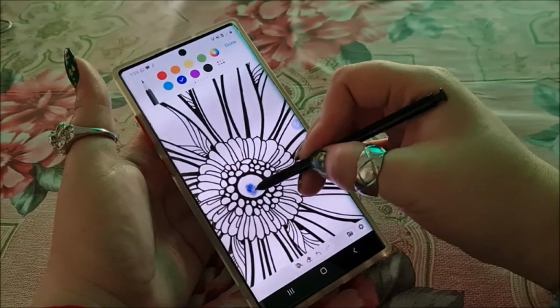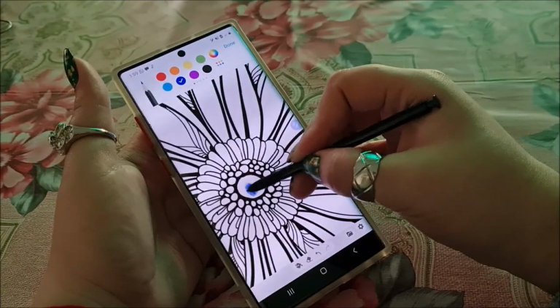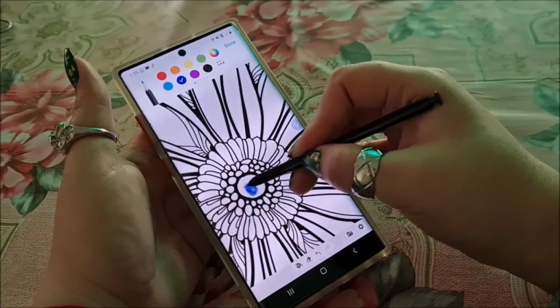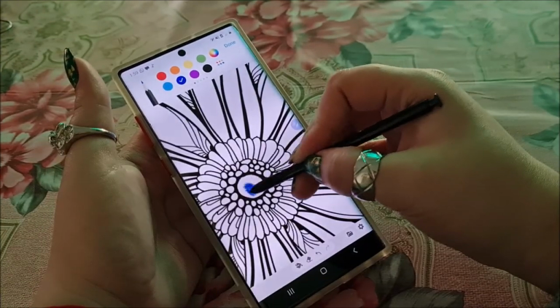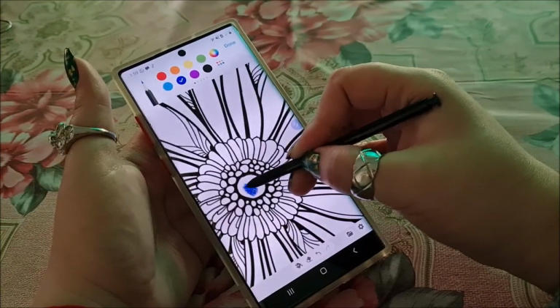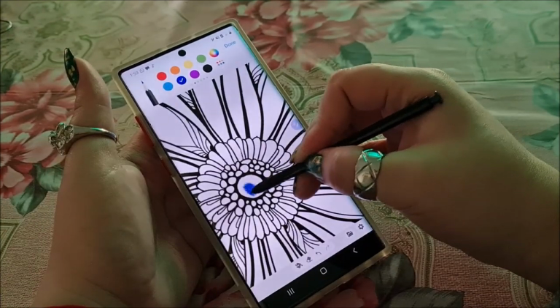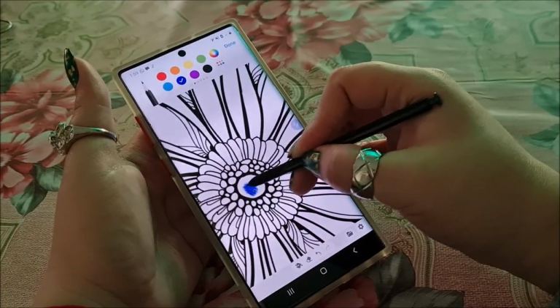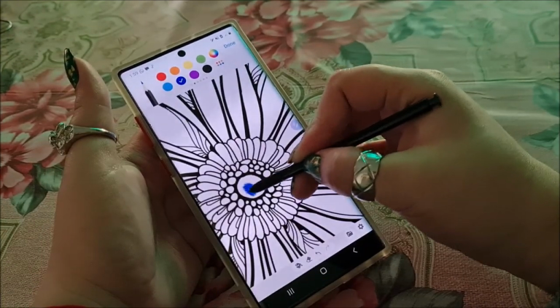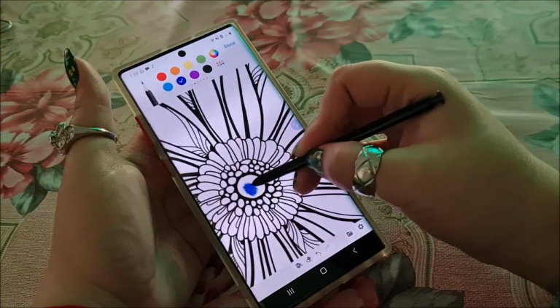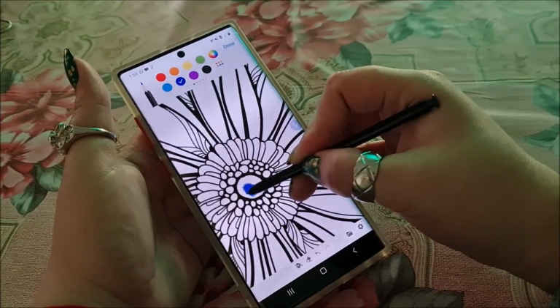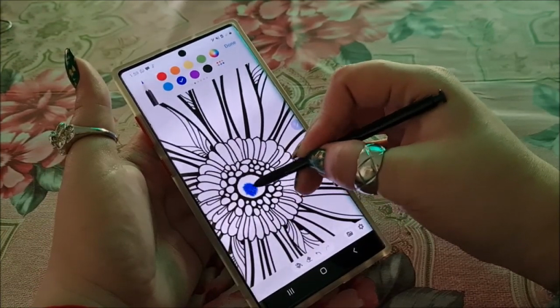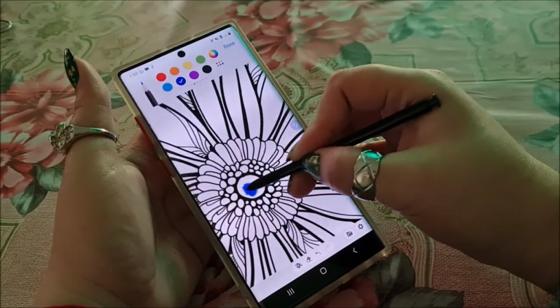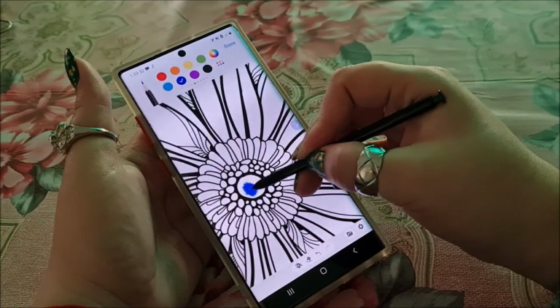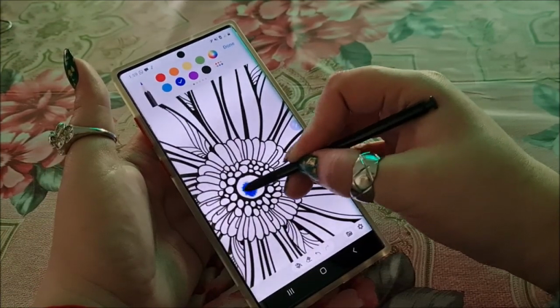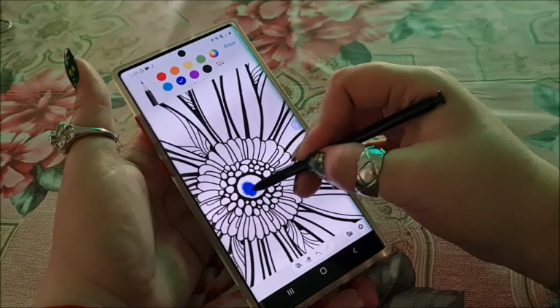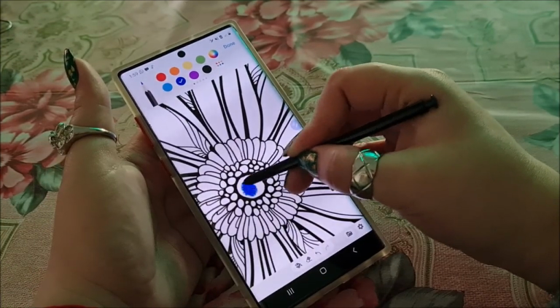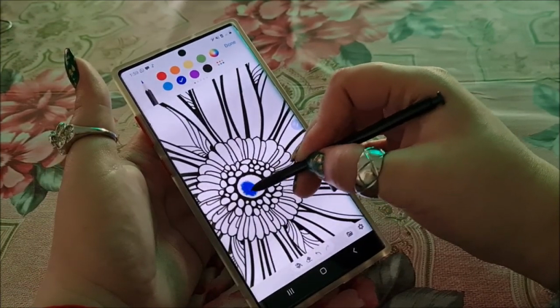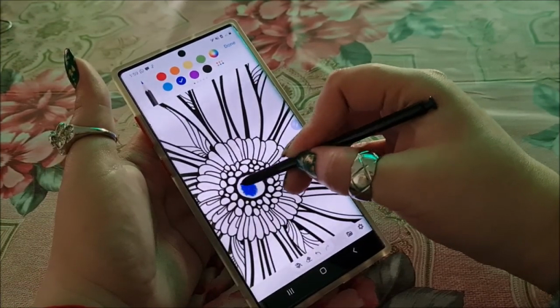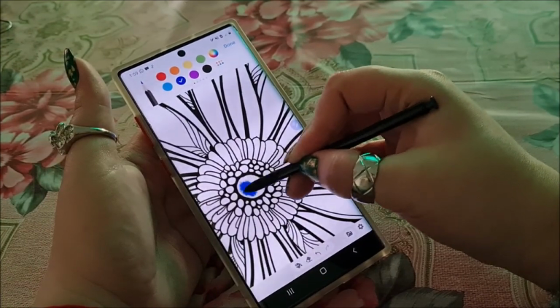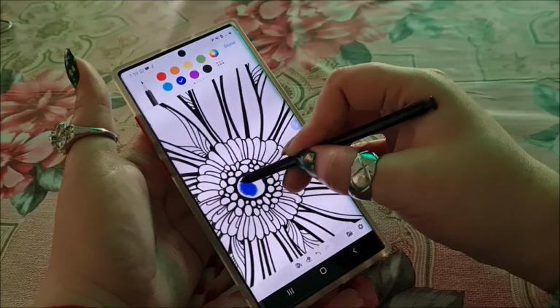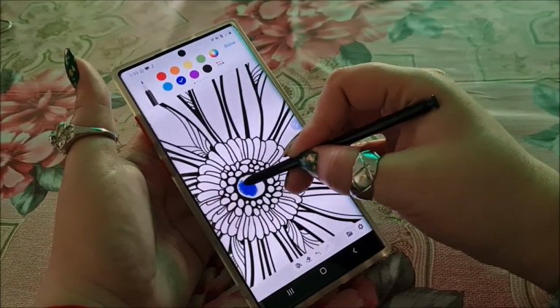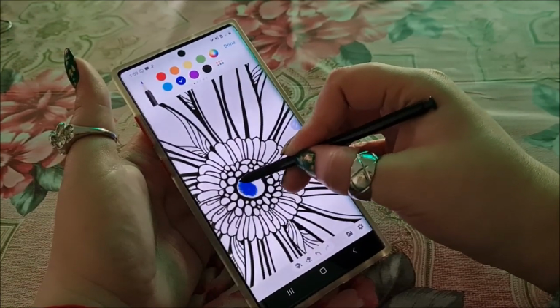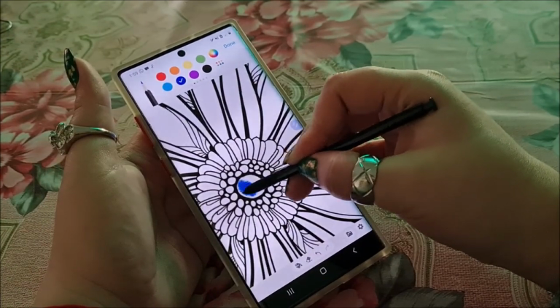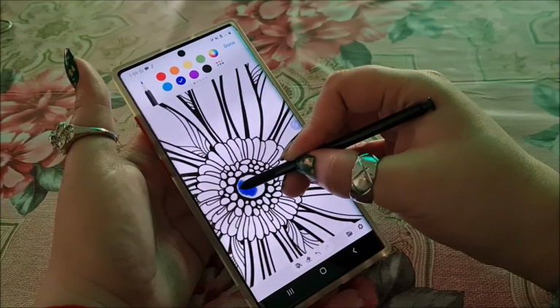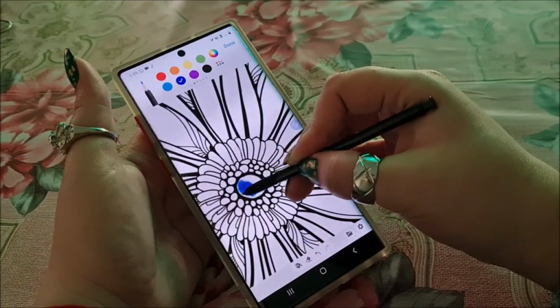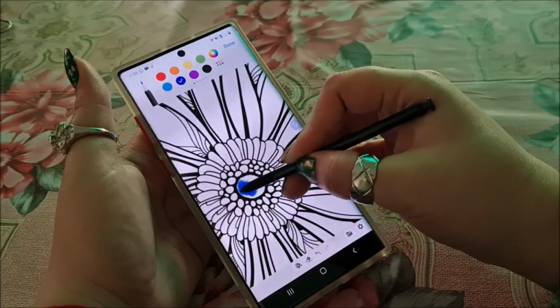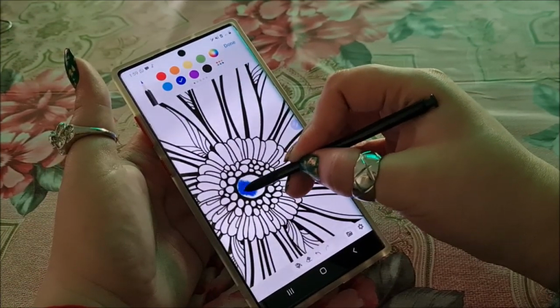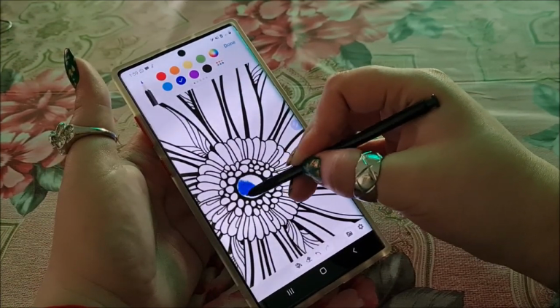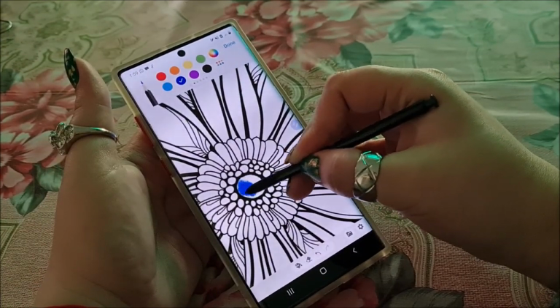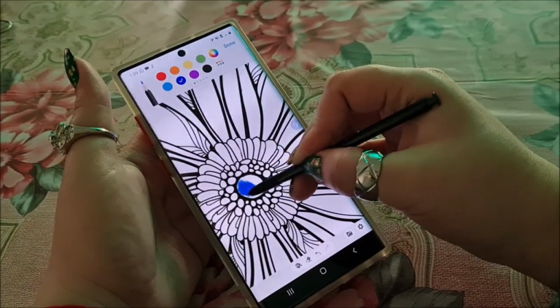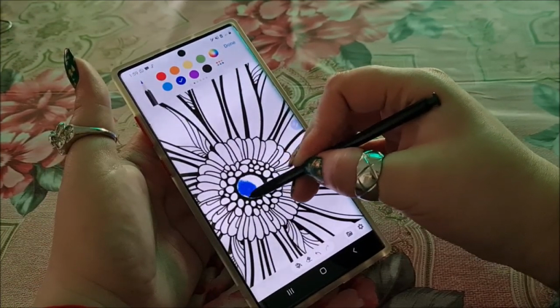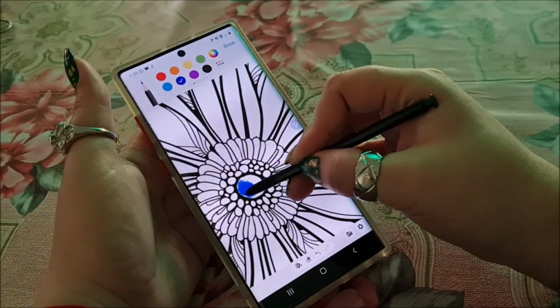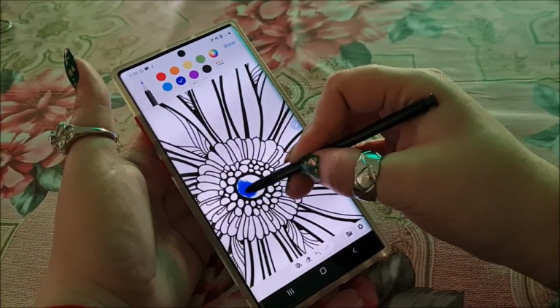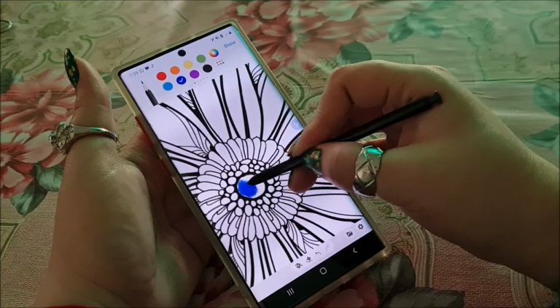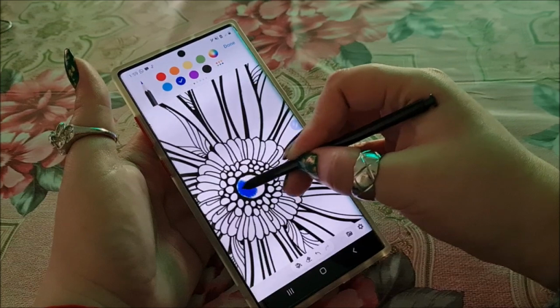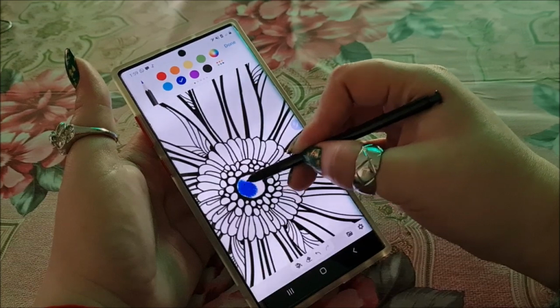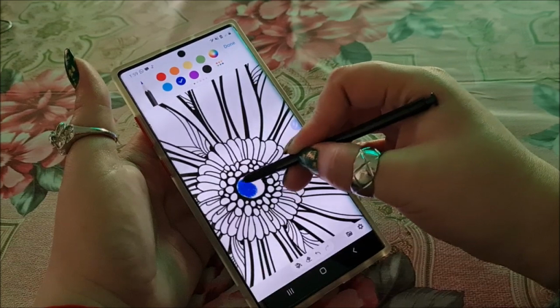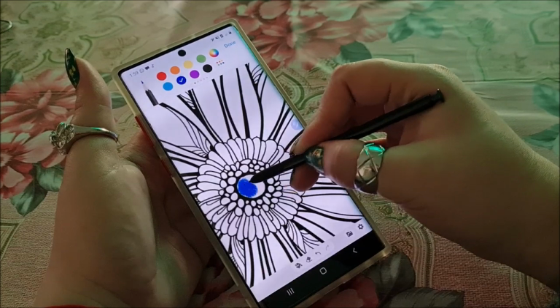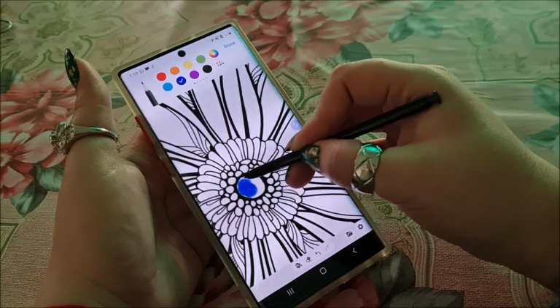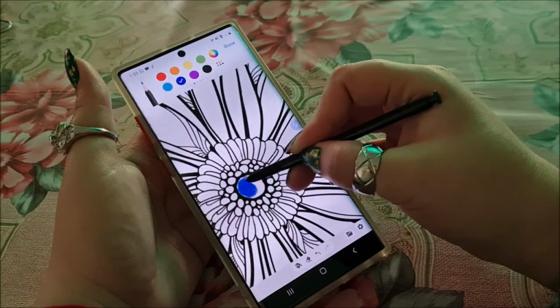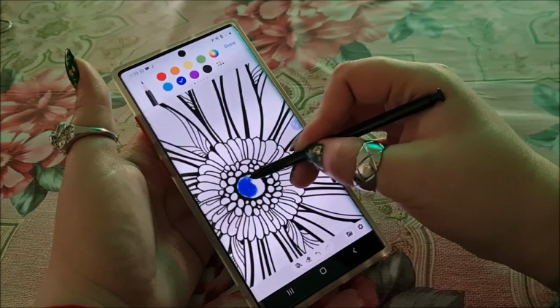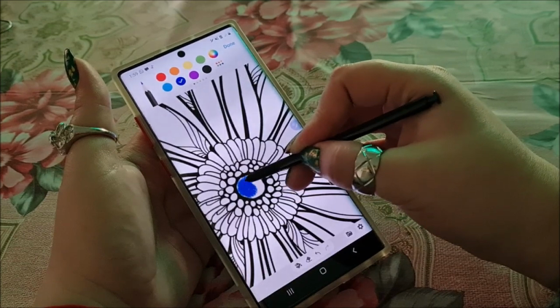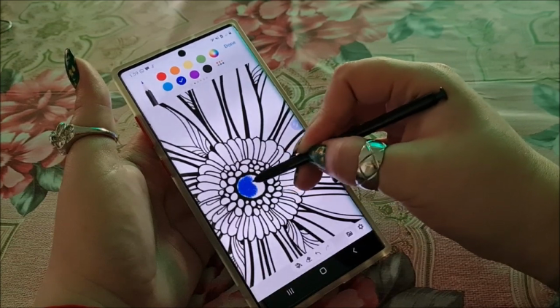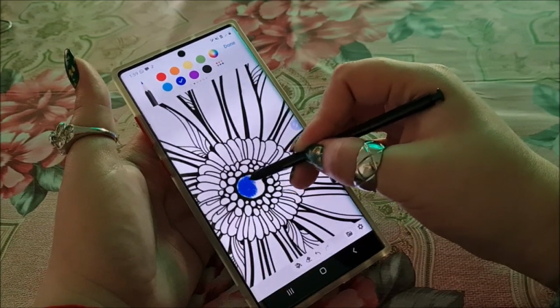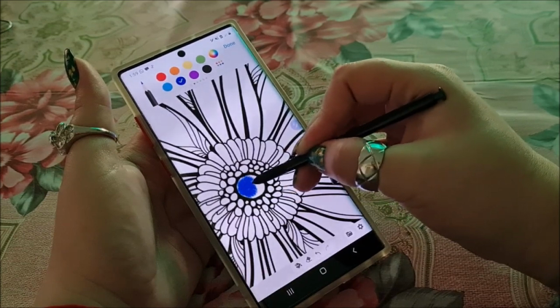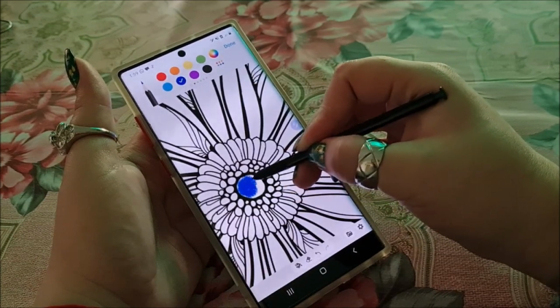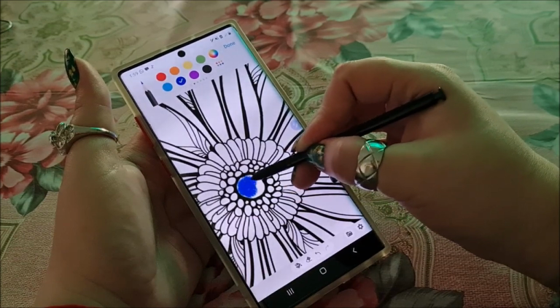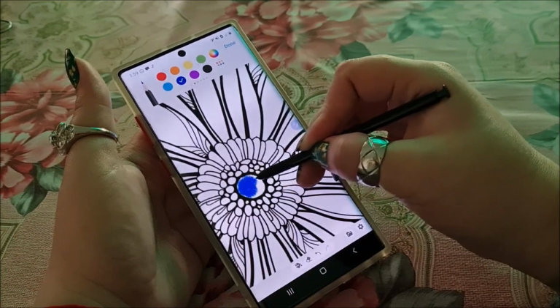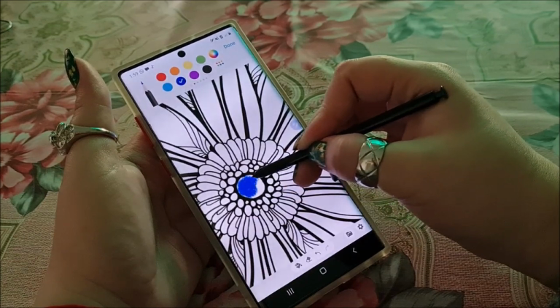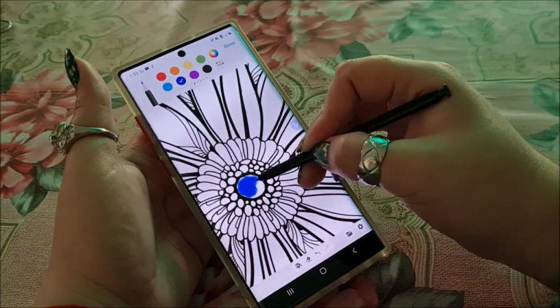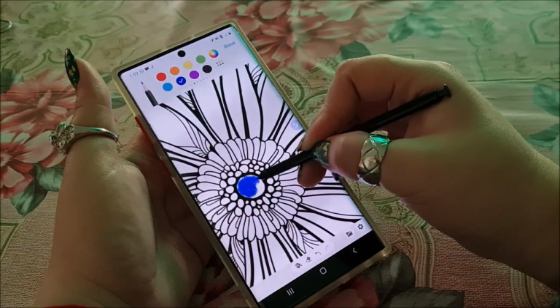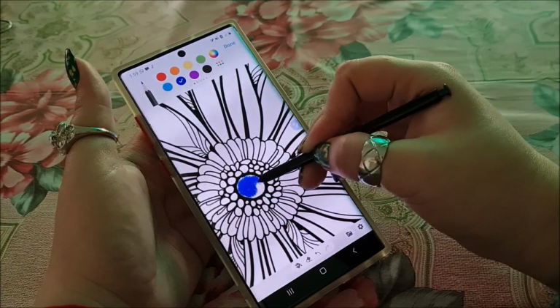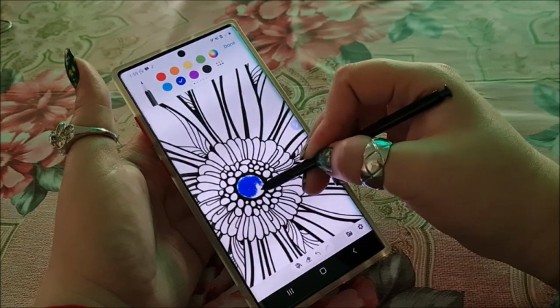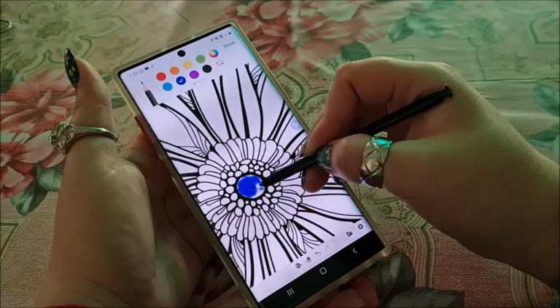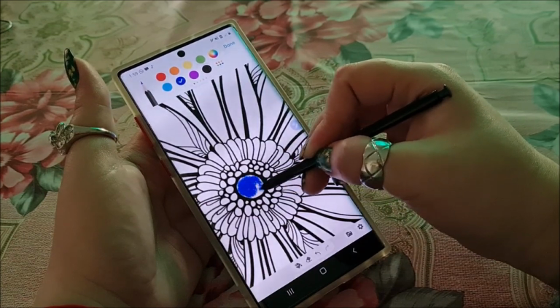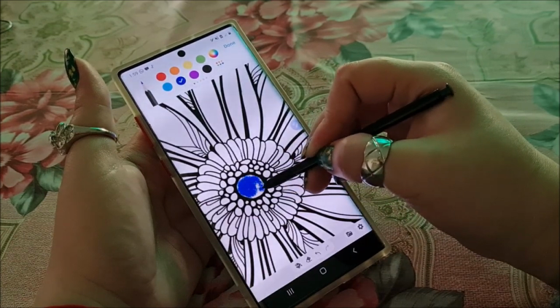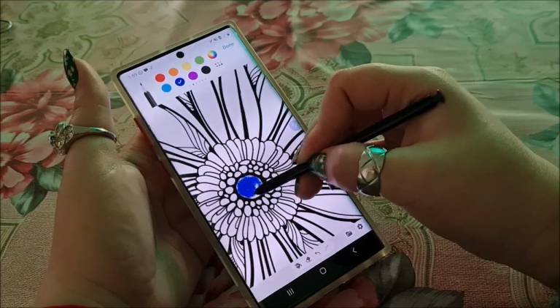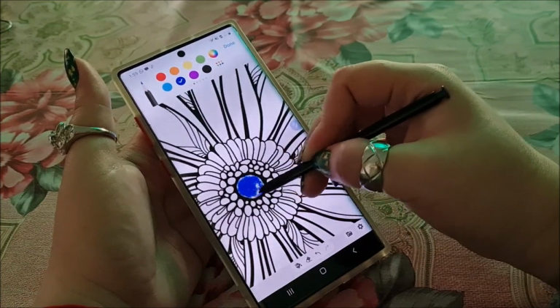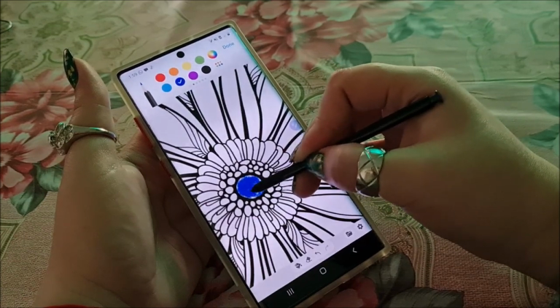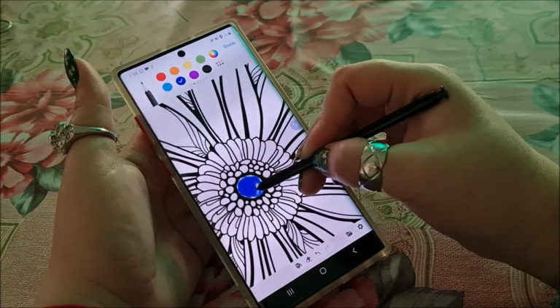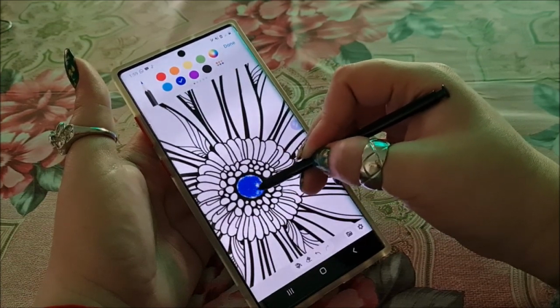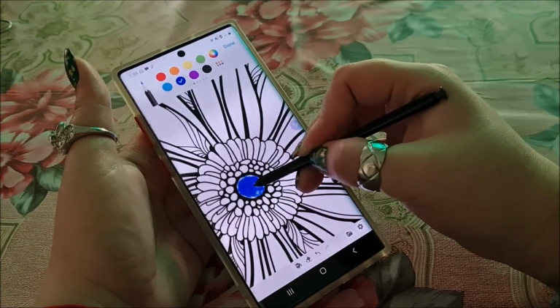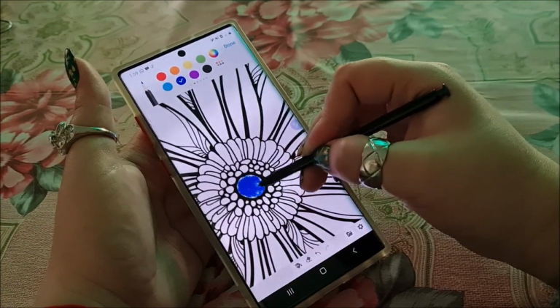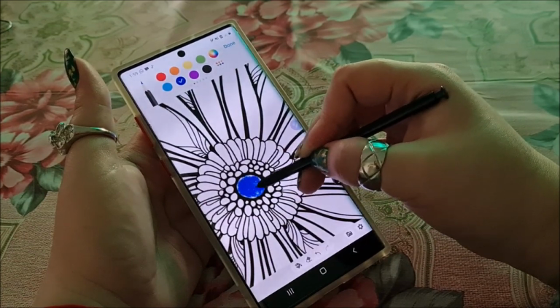Overall, I have learned that Note 10 Plus was worth my money and I like it so far. Bye-bye!